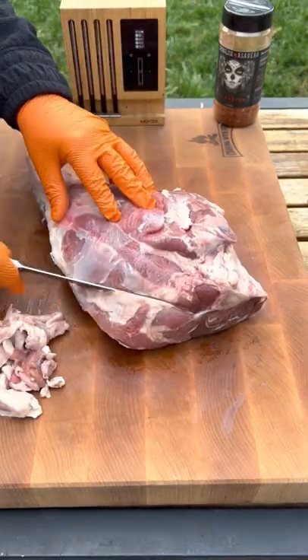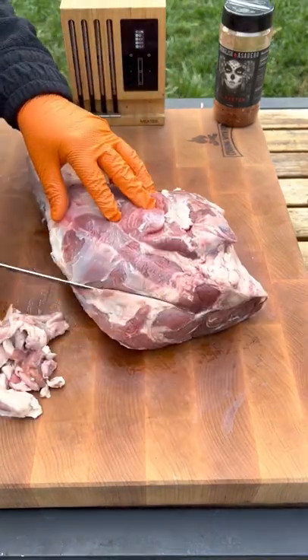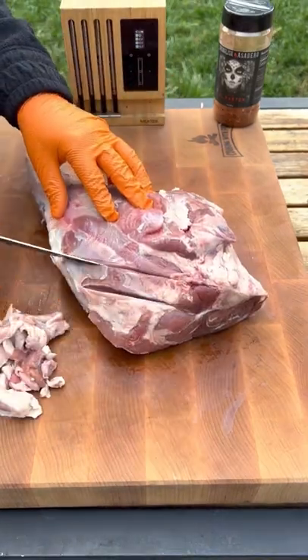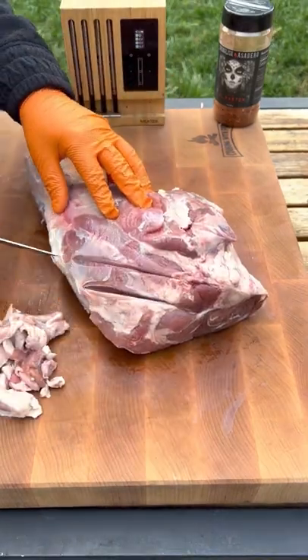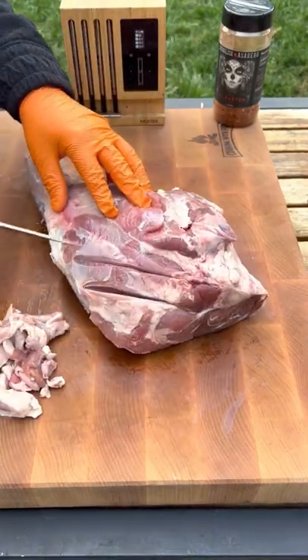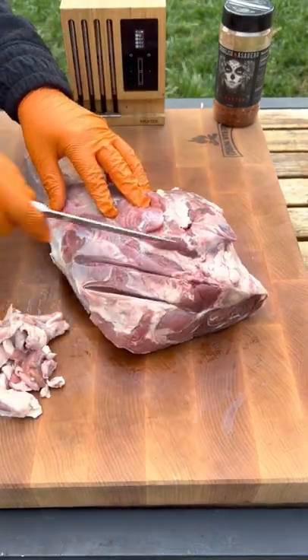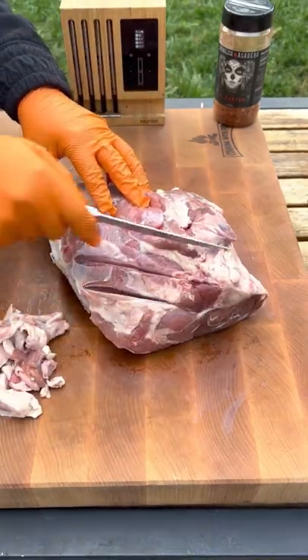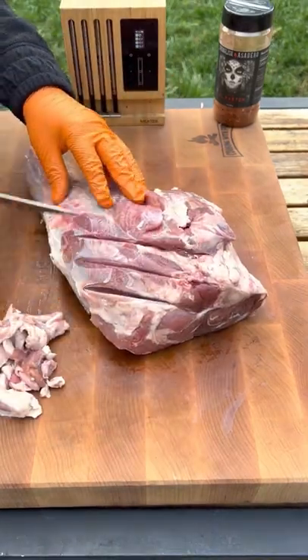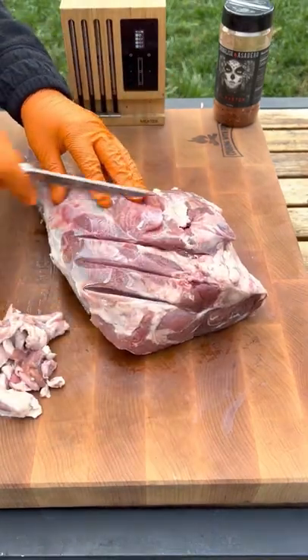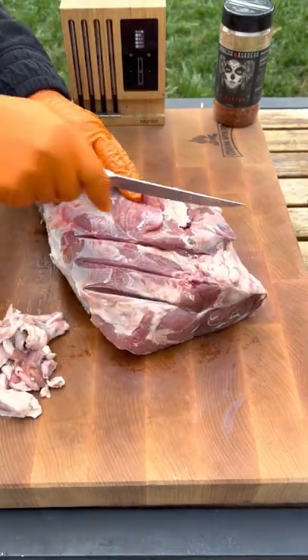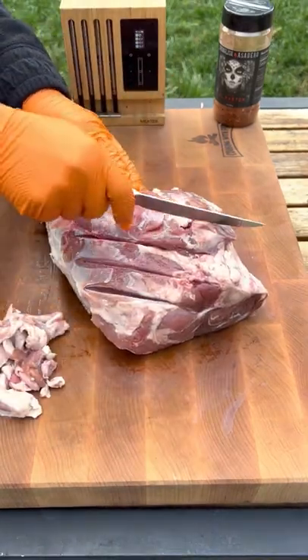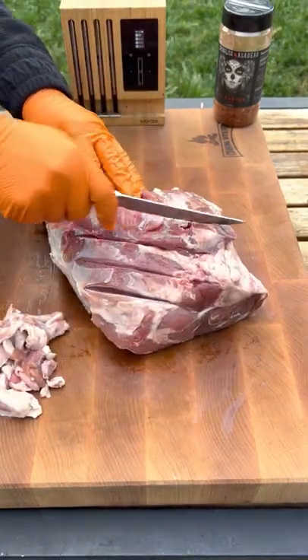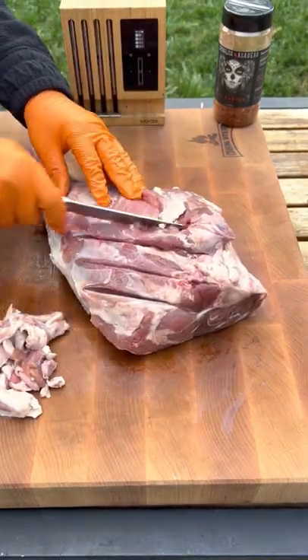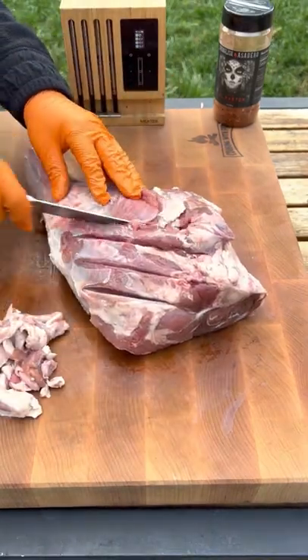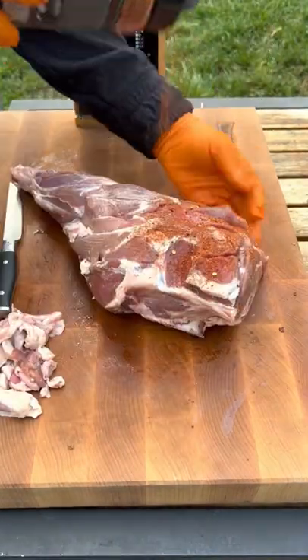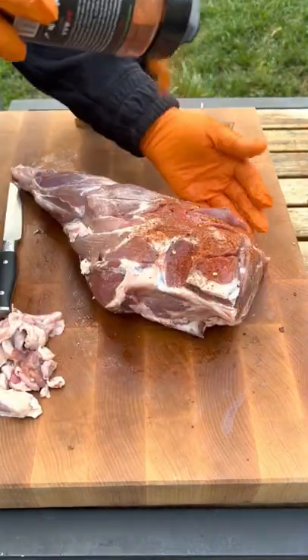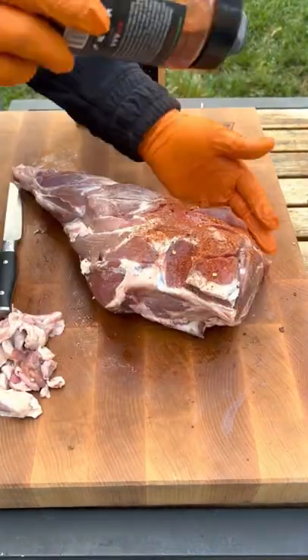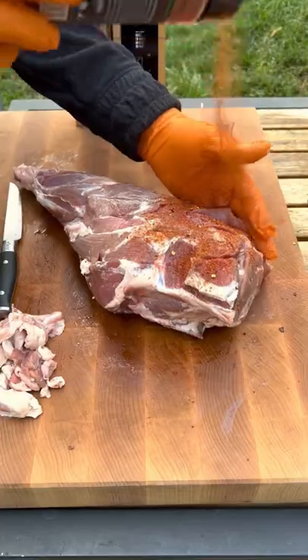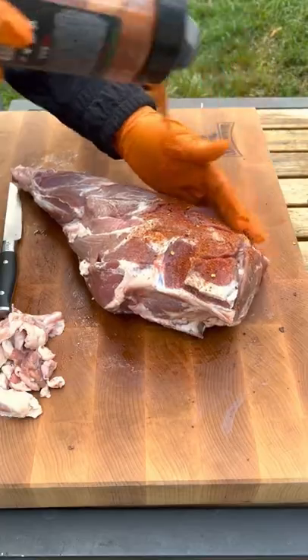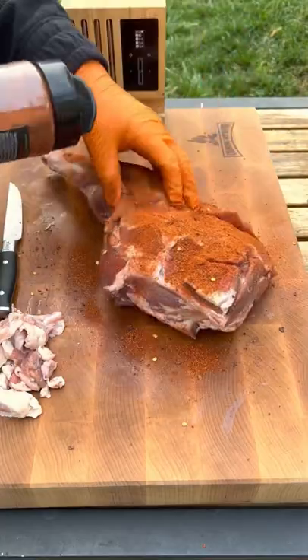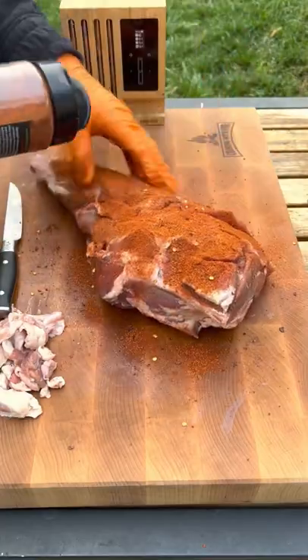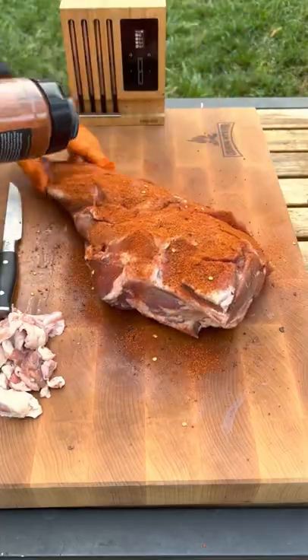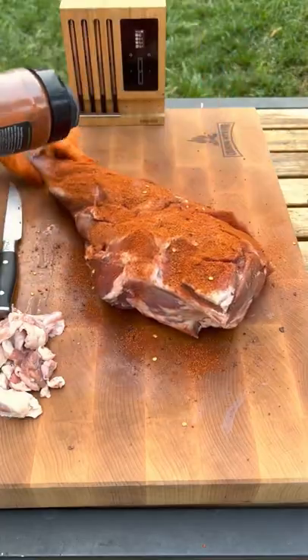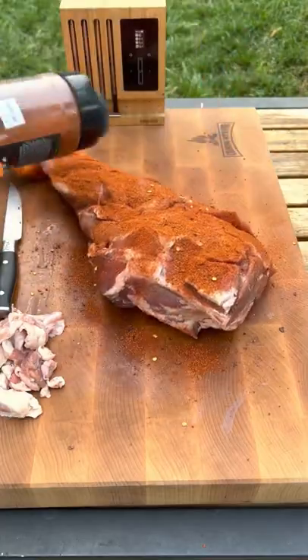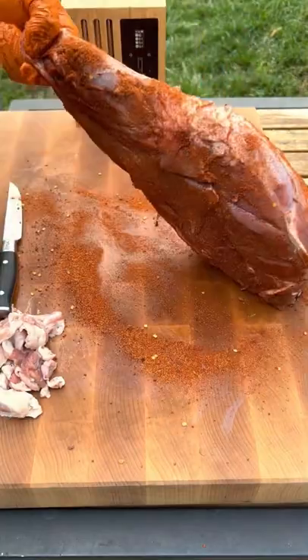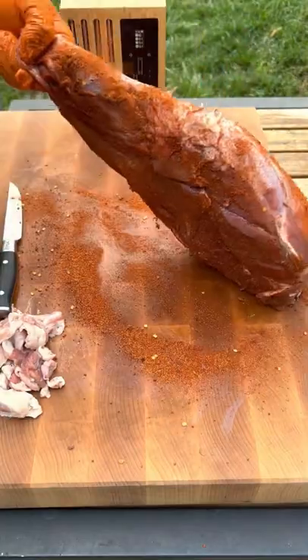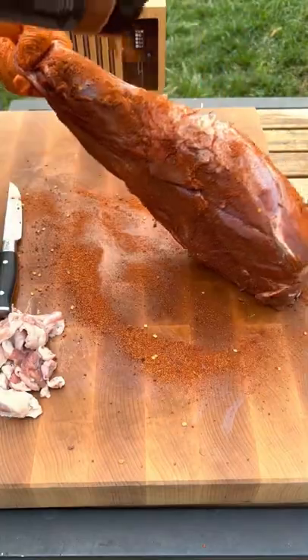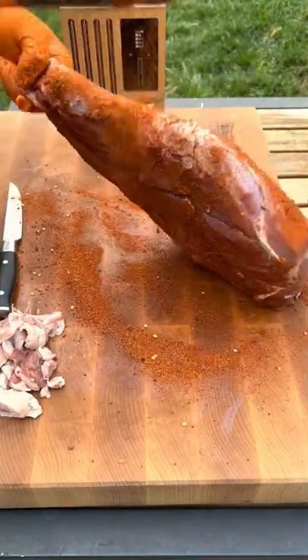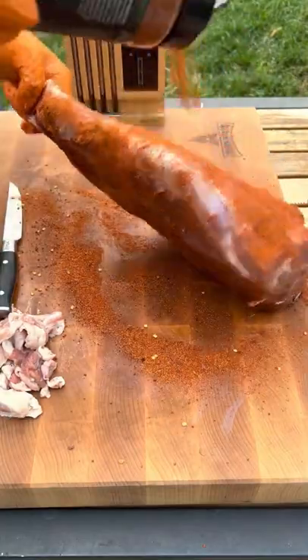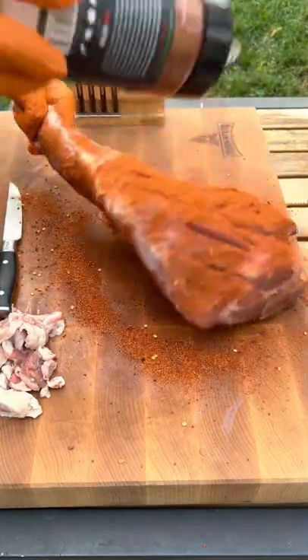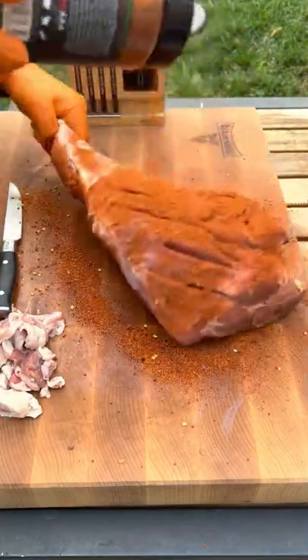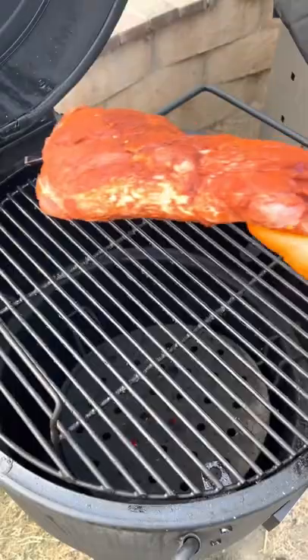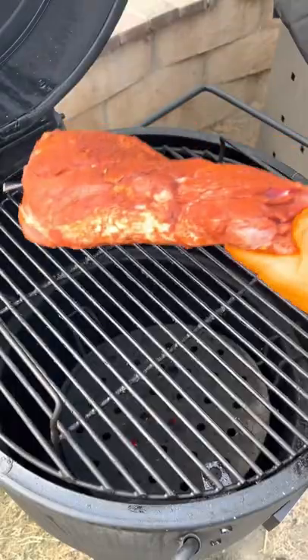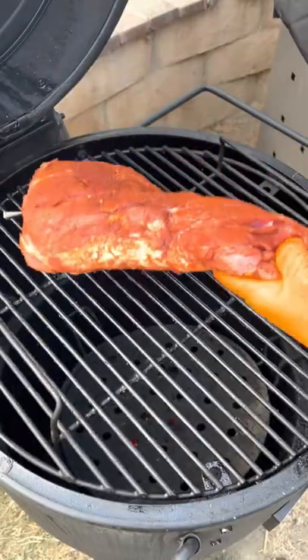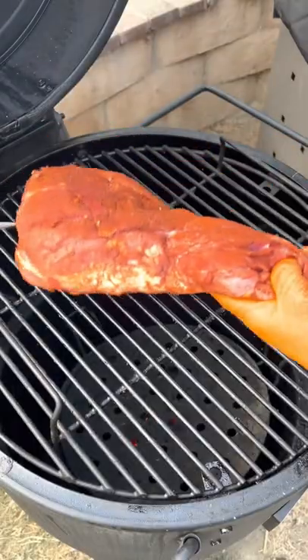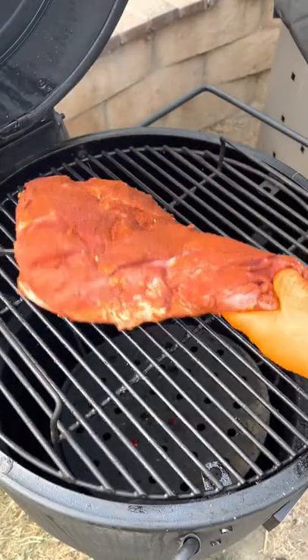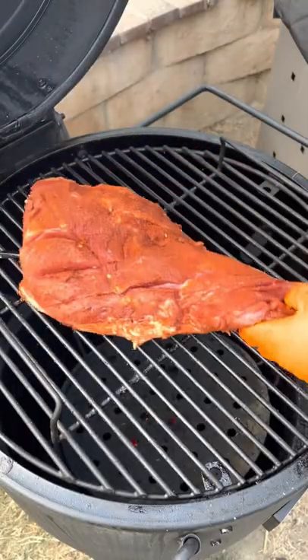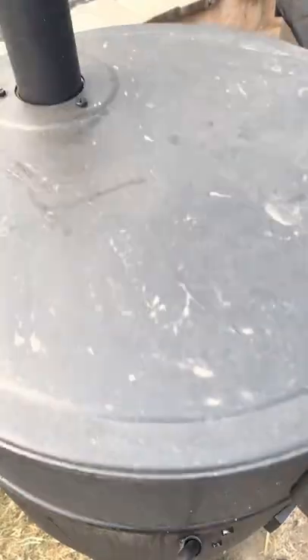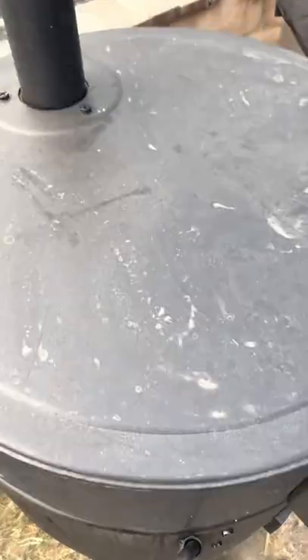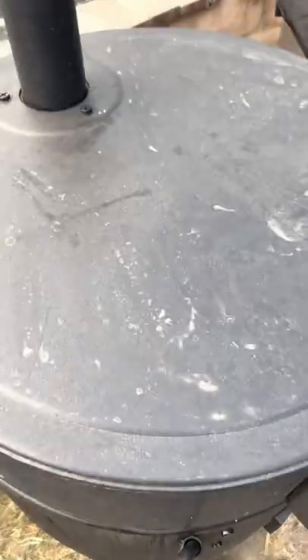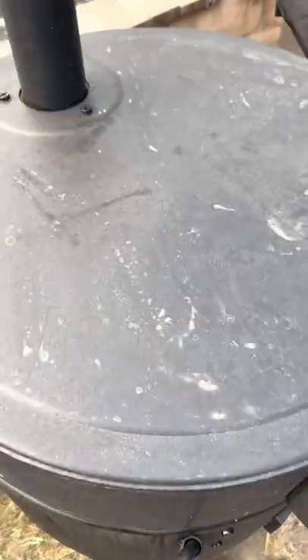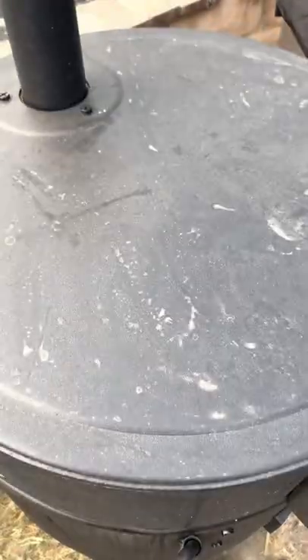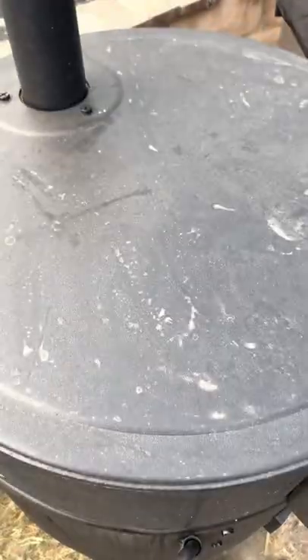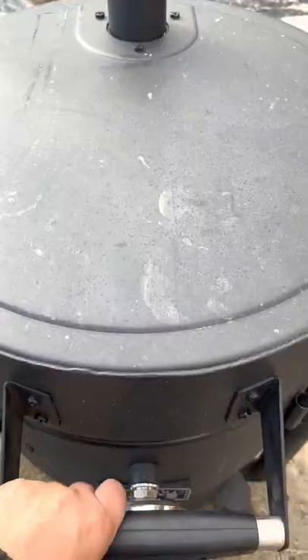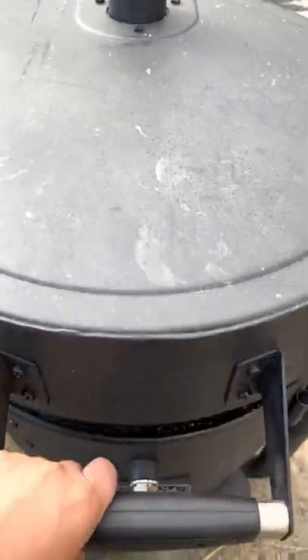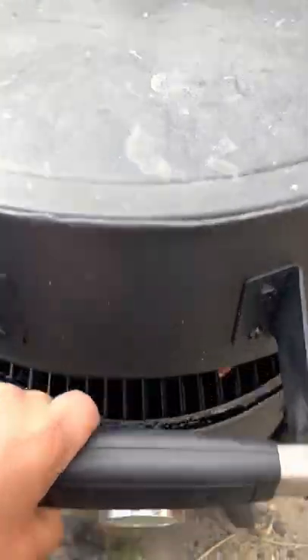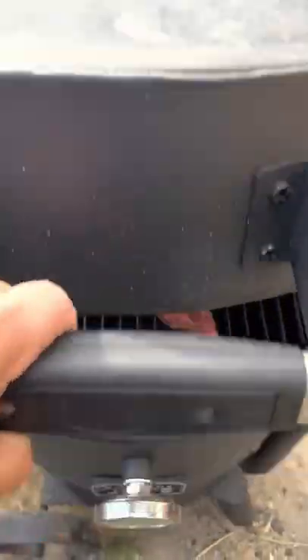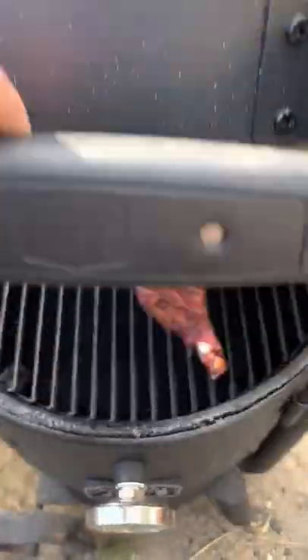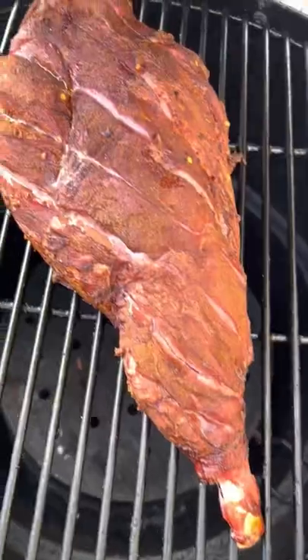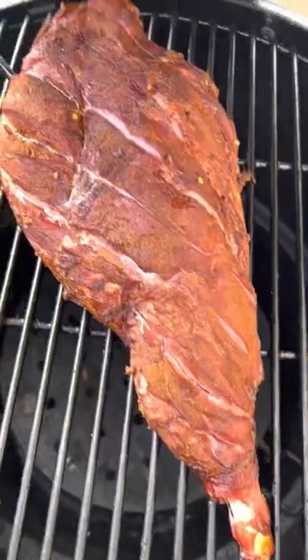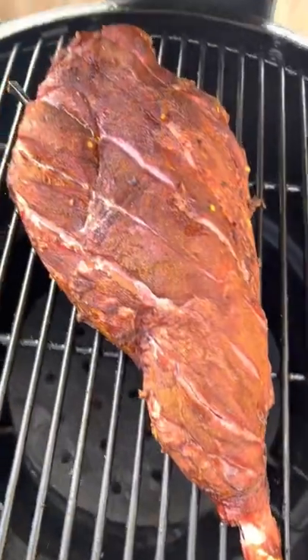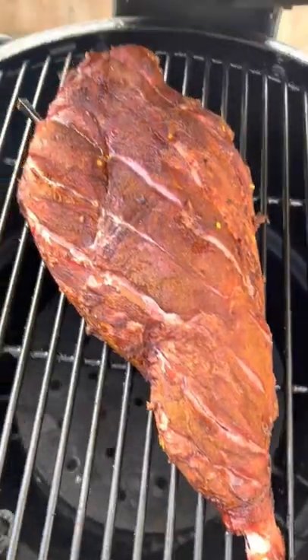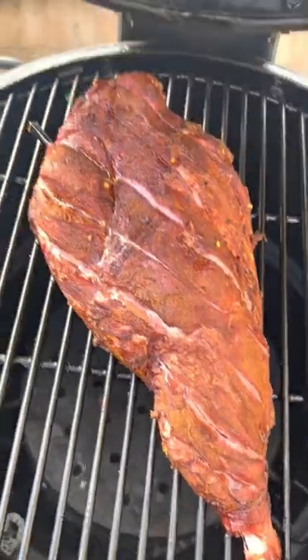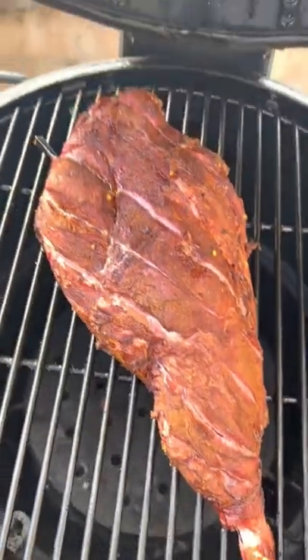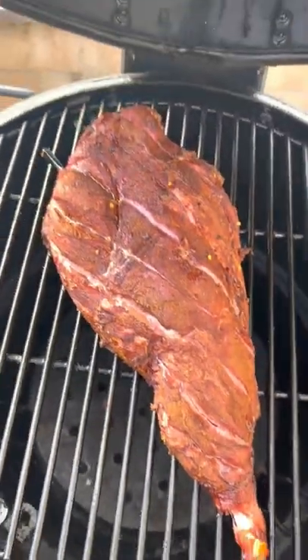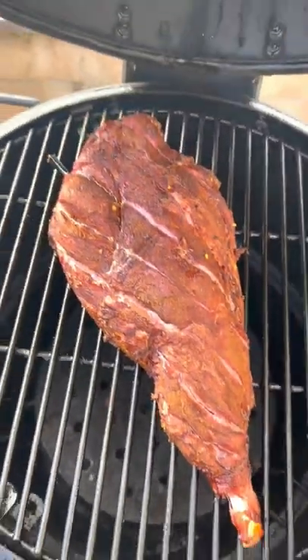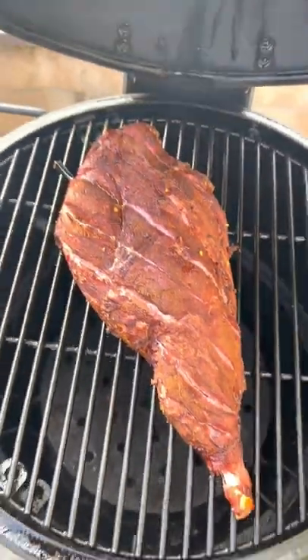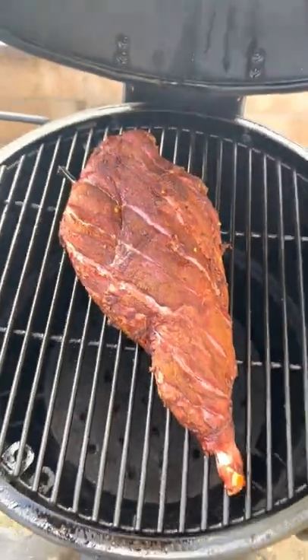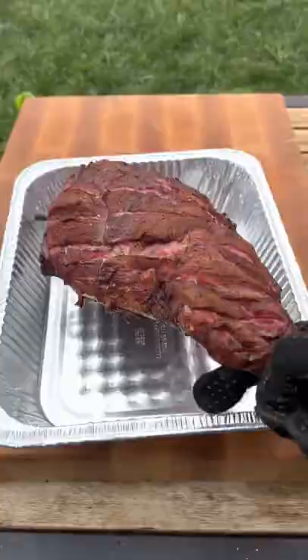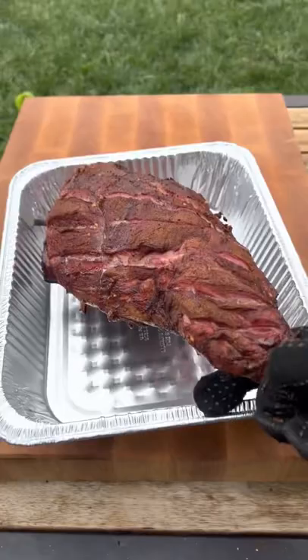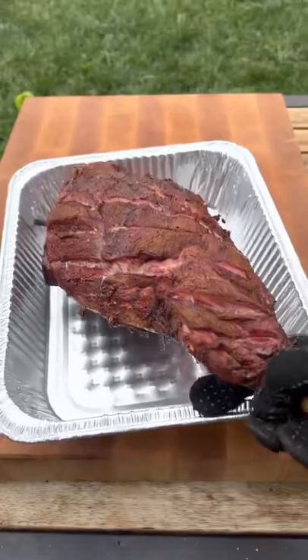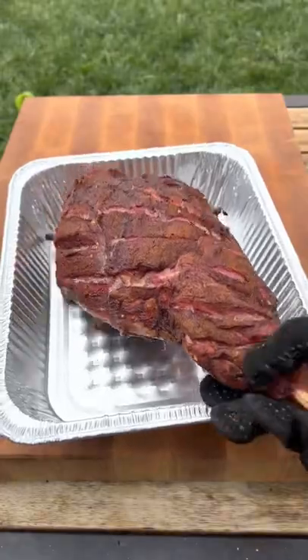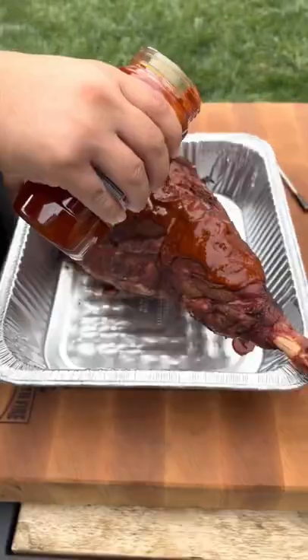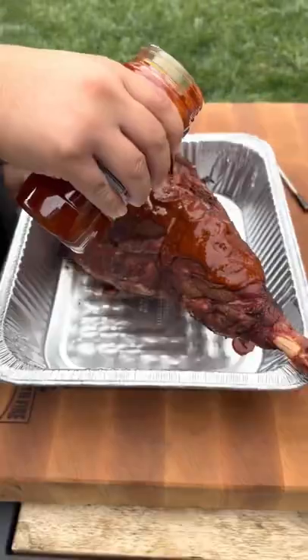Remove the silver skin from the leg of lamb, and I'm going to score it about a quarter inch. I'm using al pastor seasoning by Spanish Asadero.